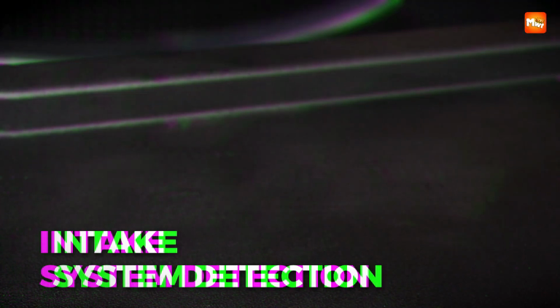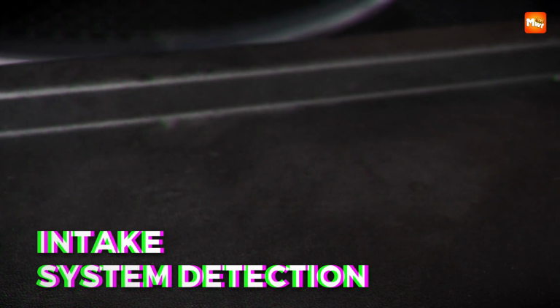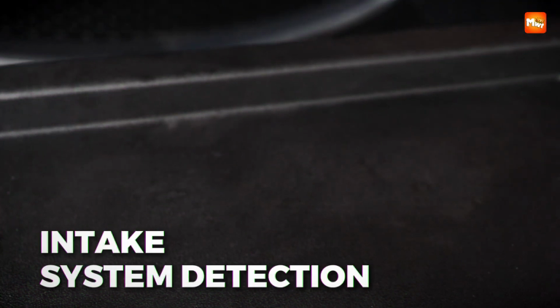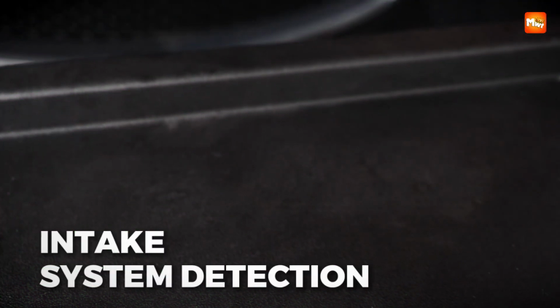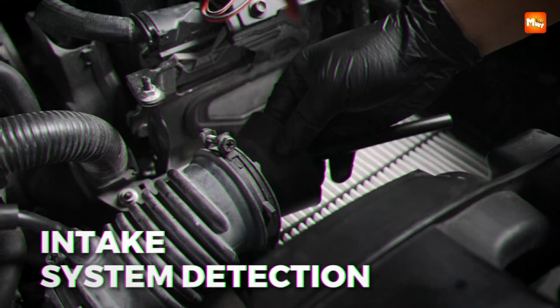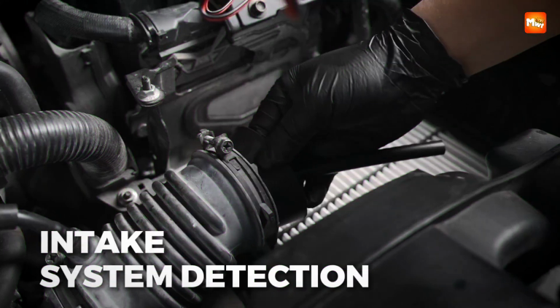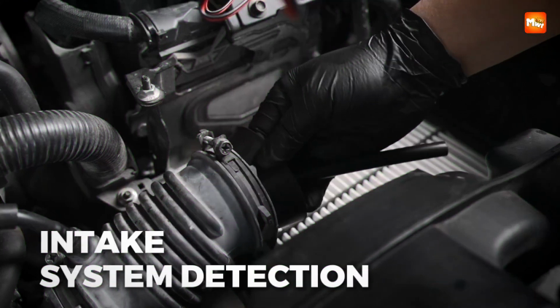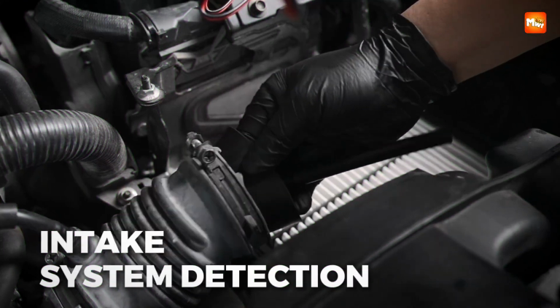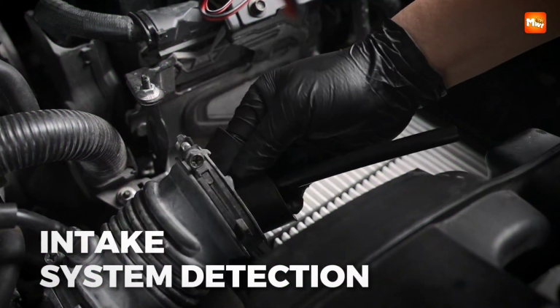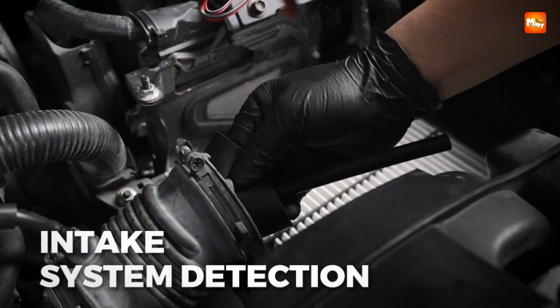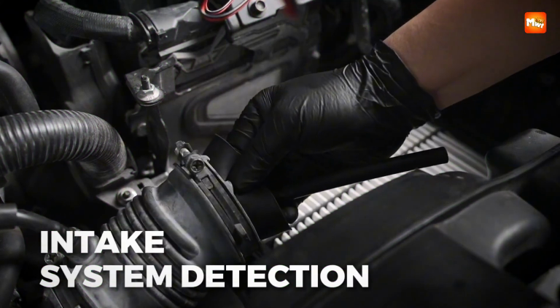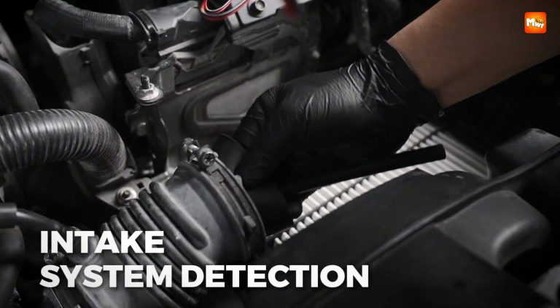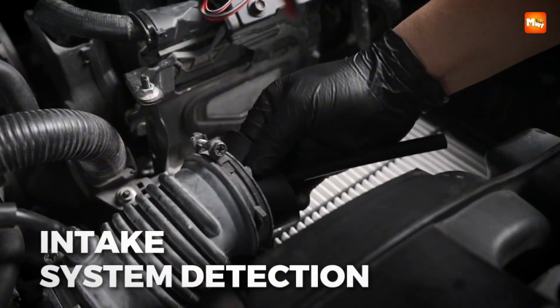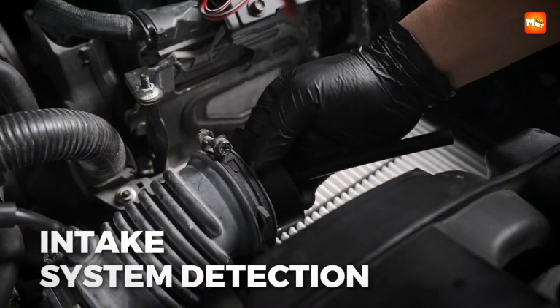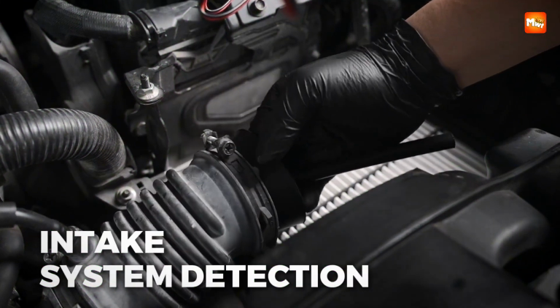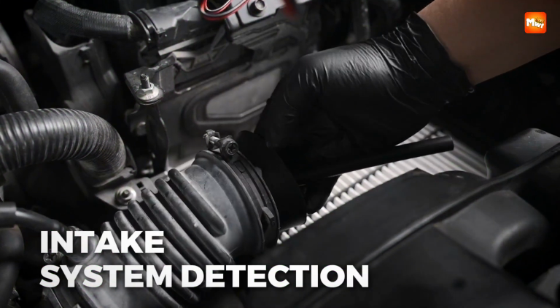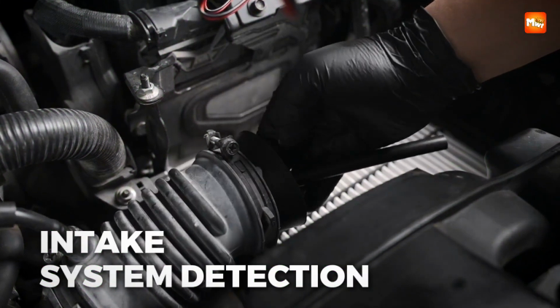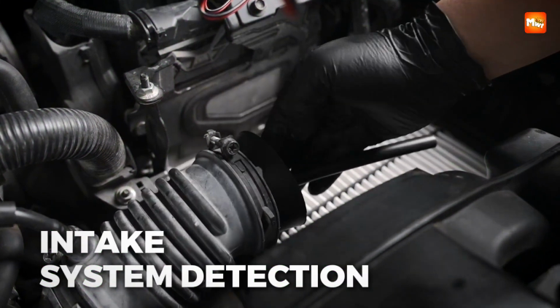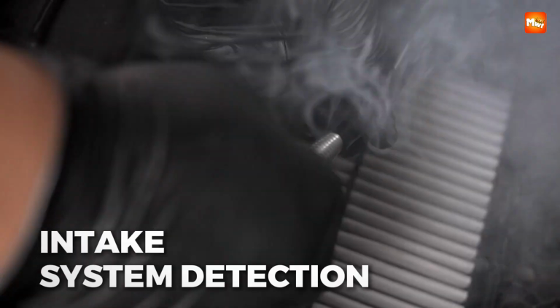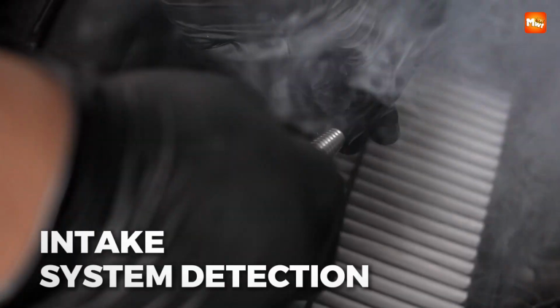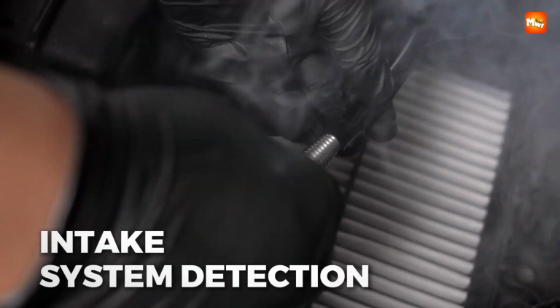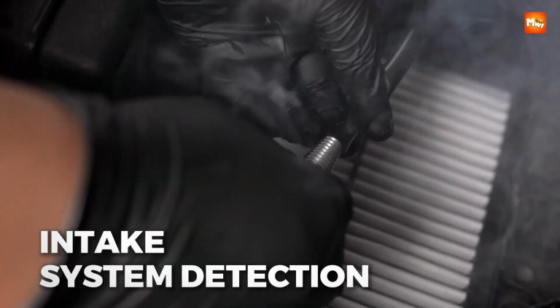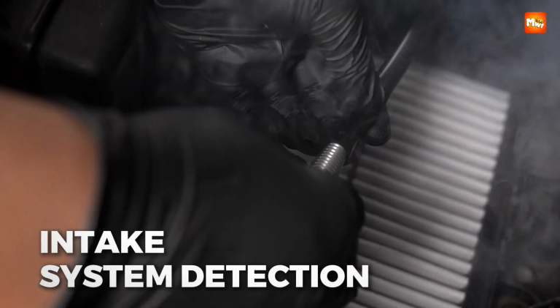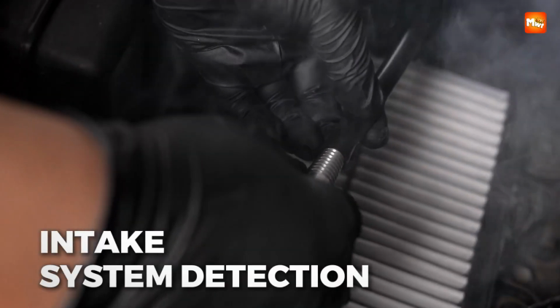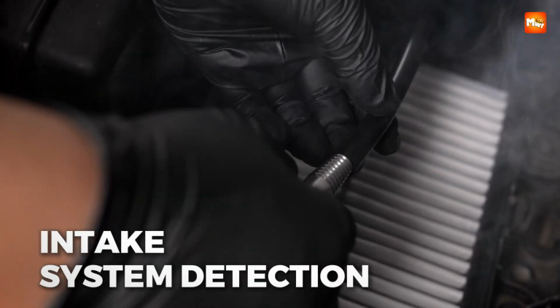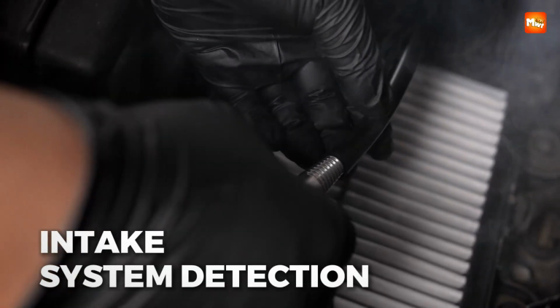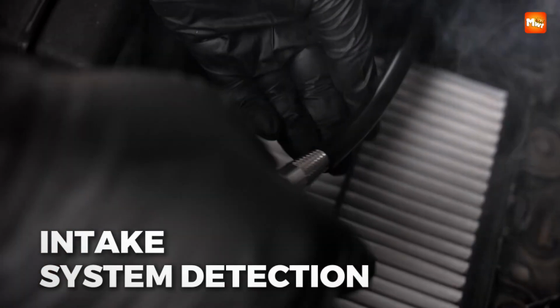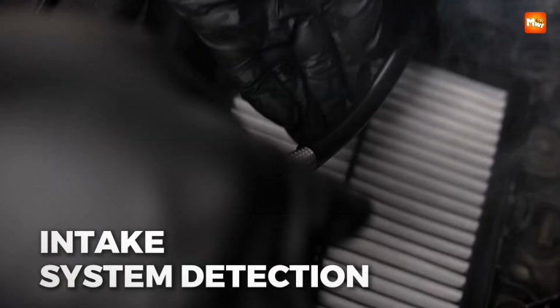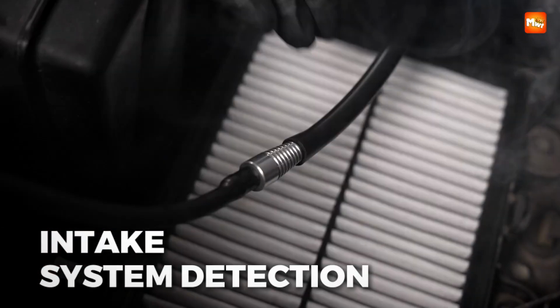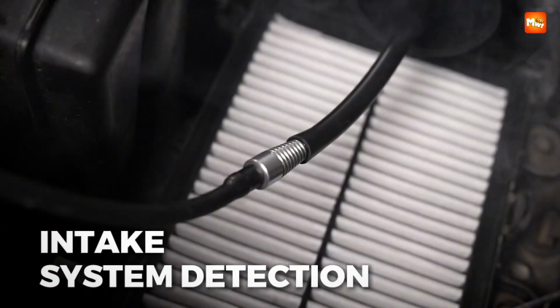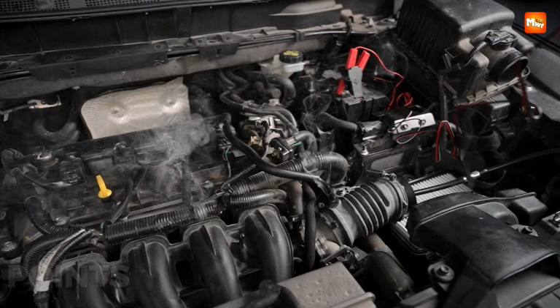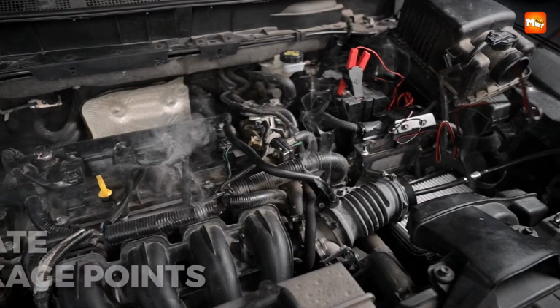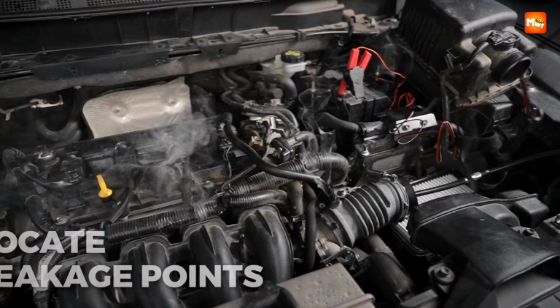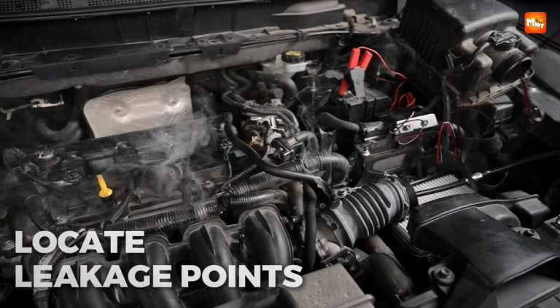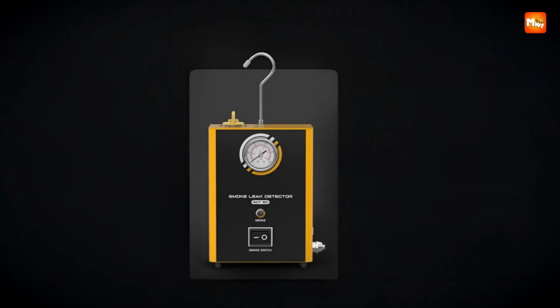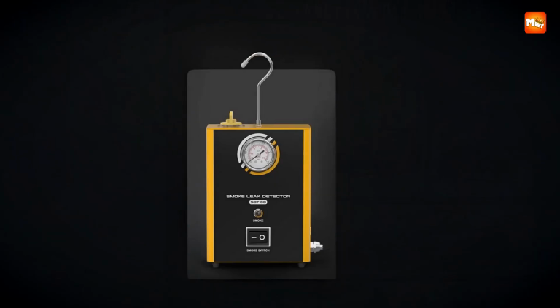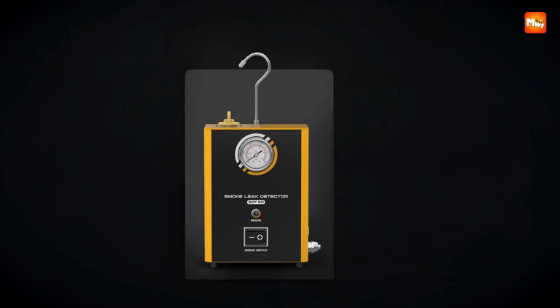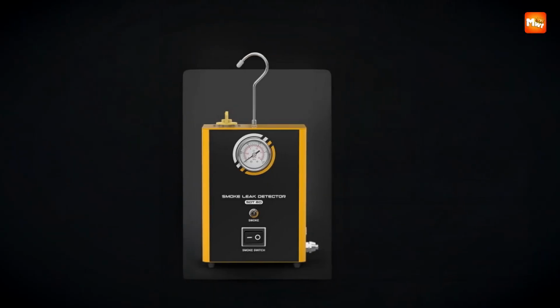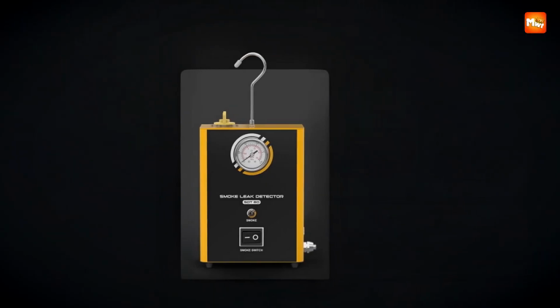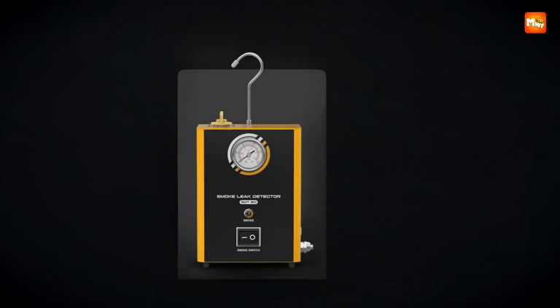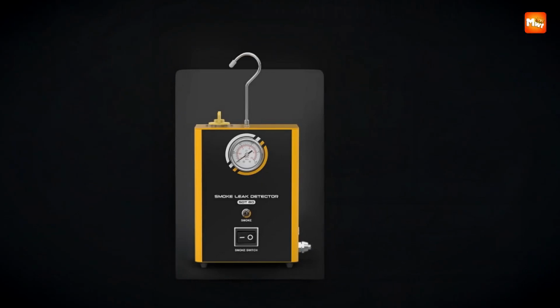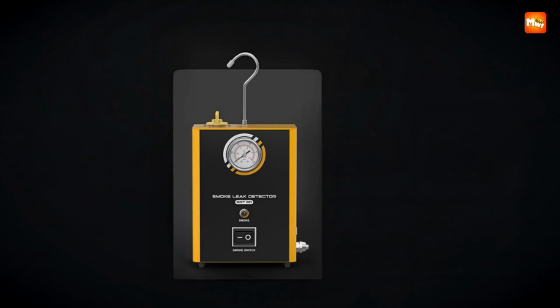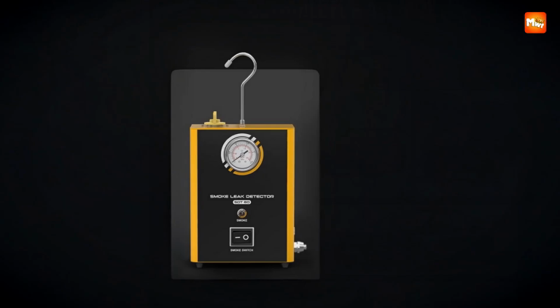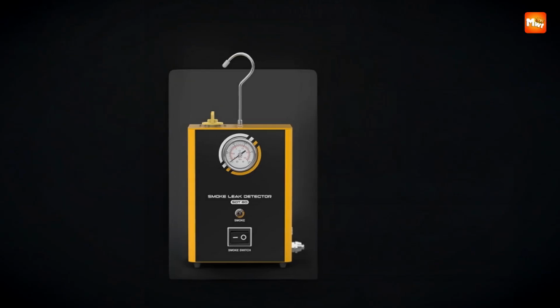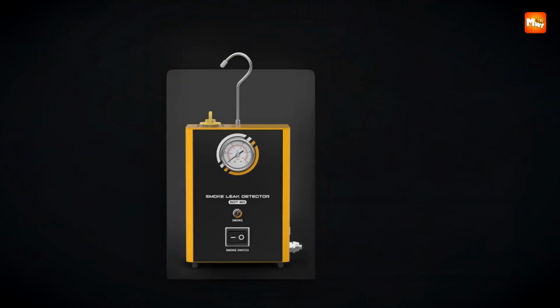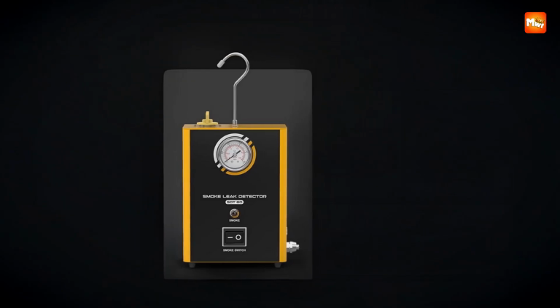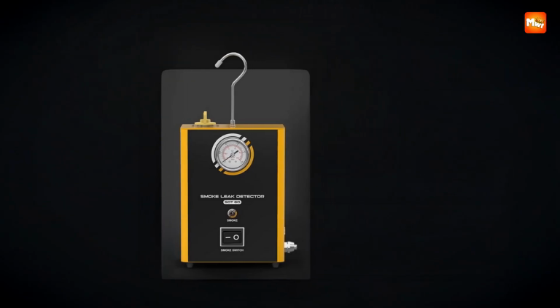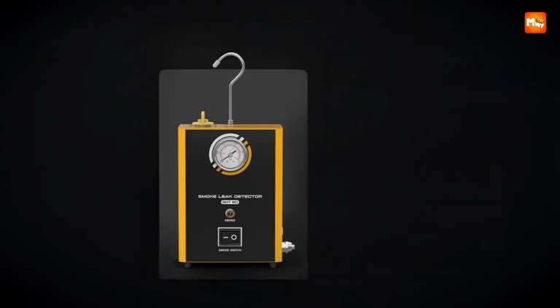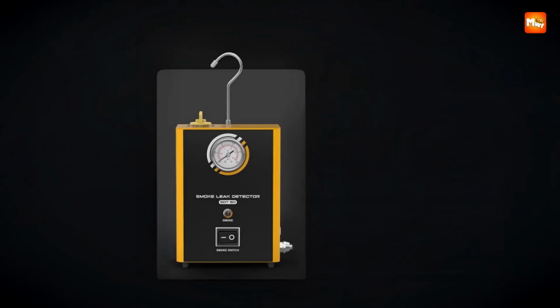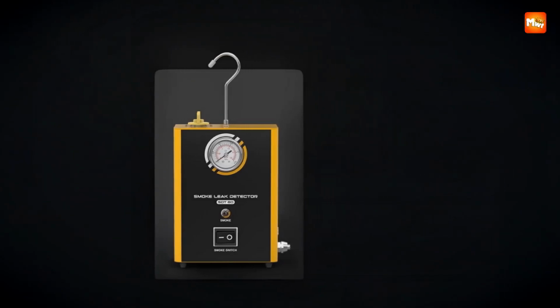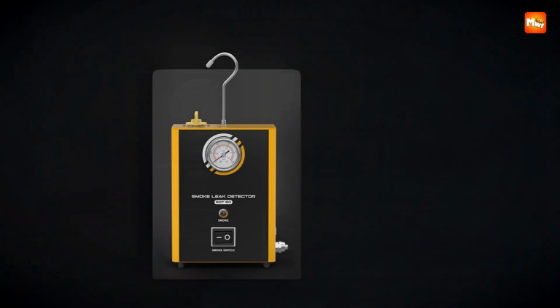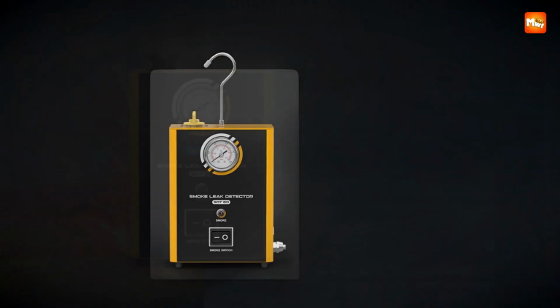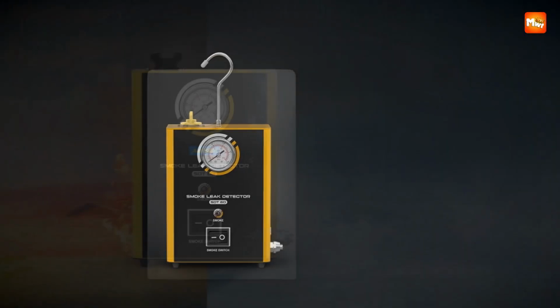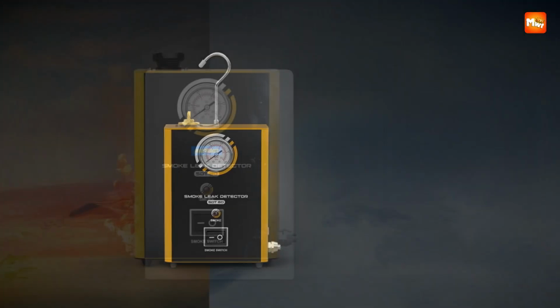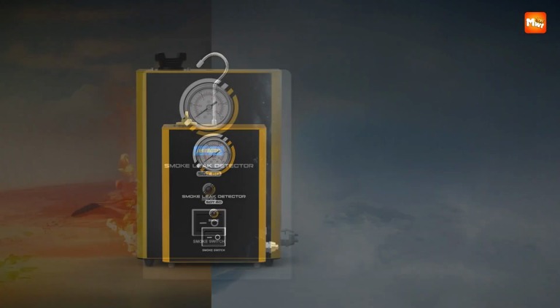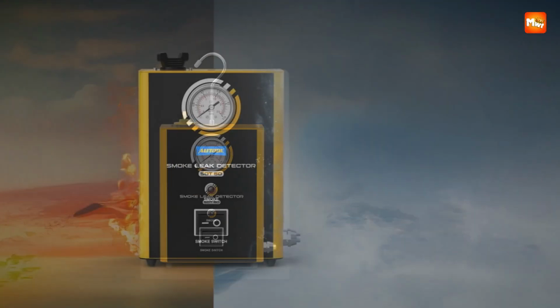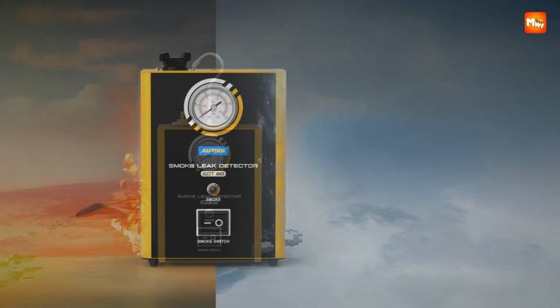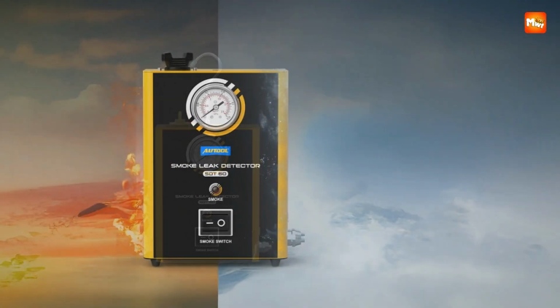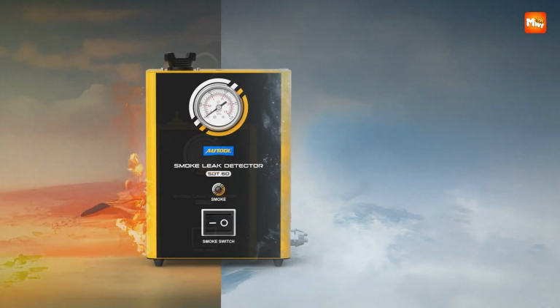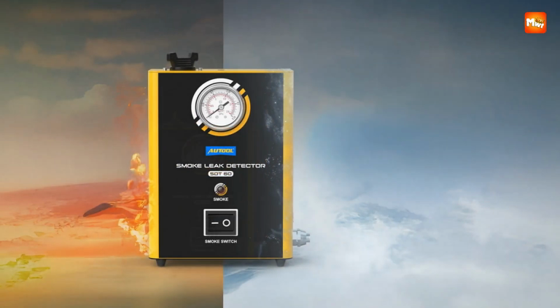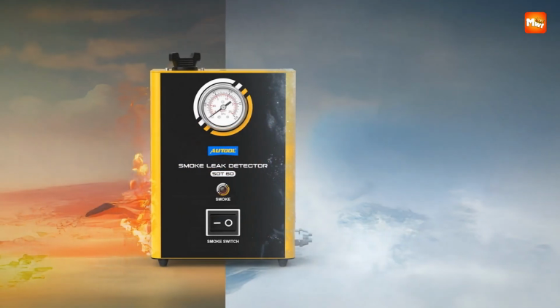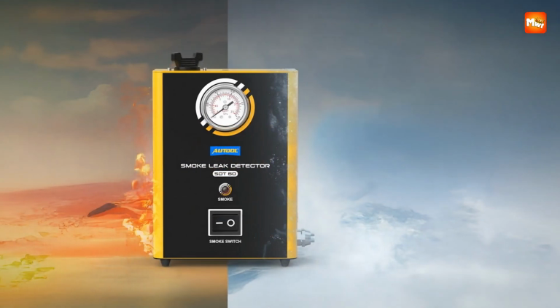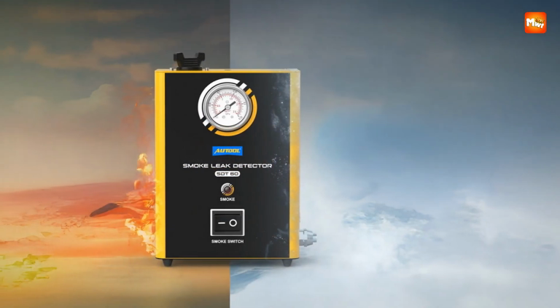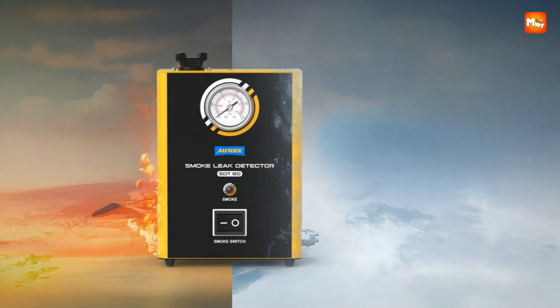Pros: Portability, Accuracy, Universality, Reliability. Cons: Price, Setup.